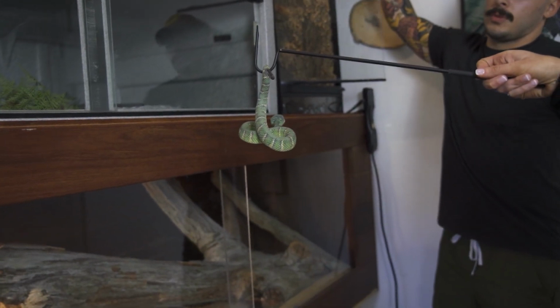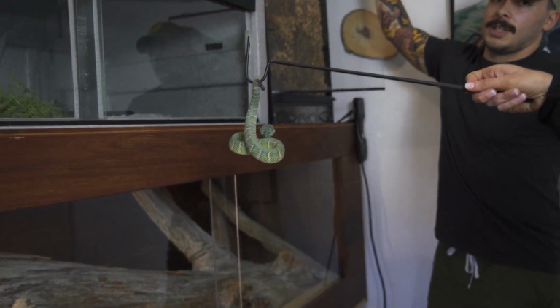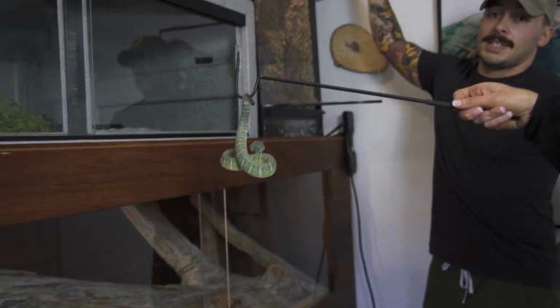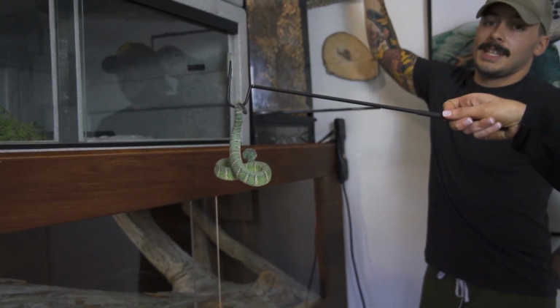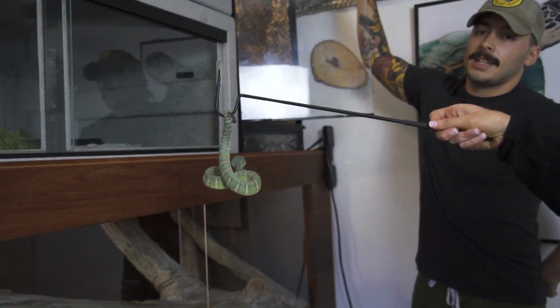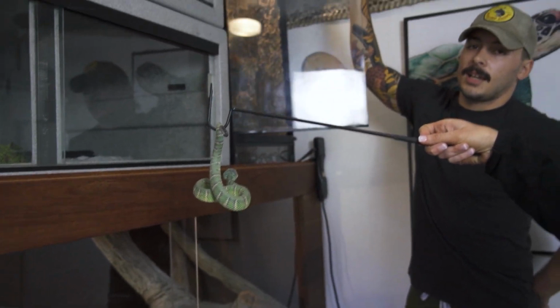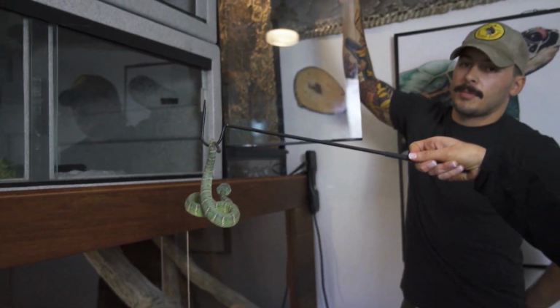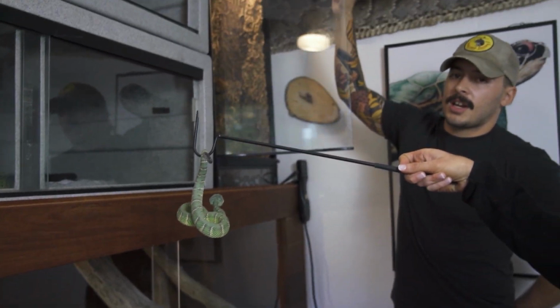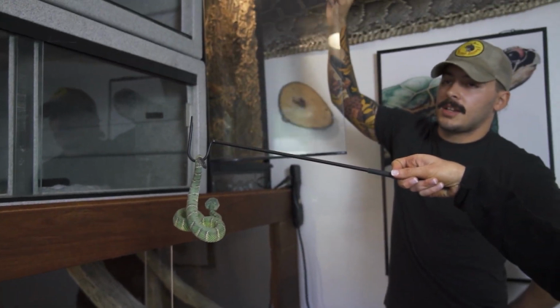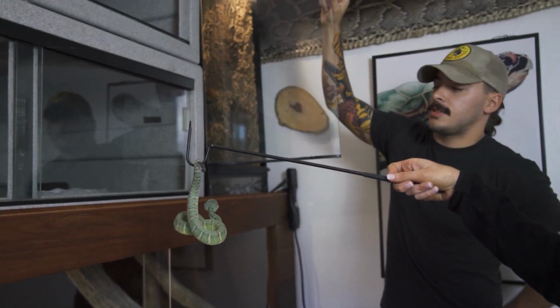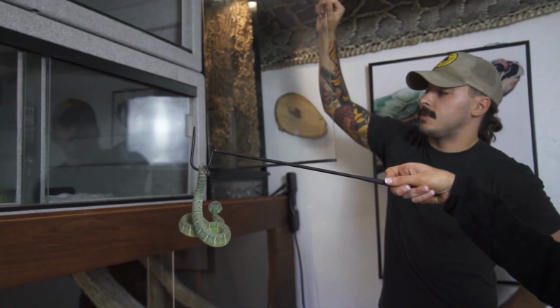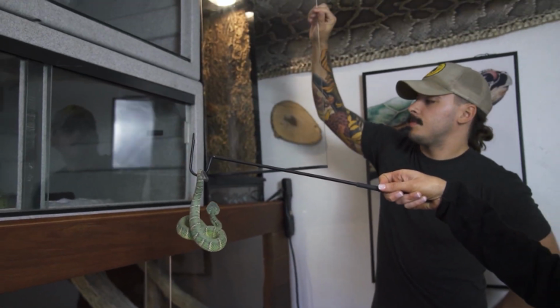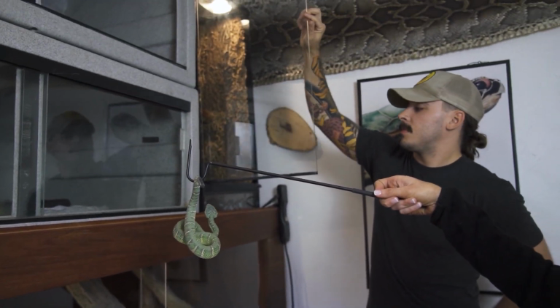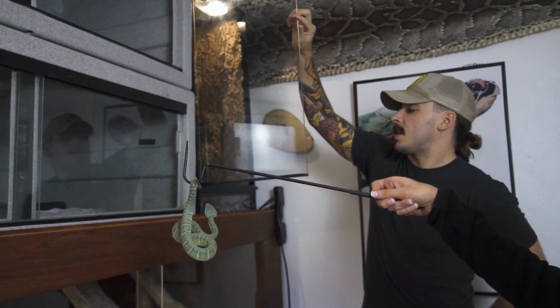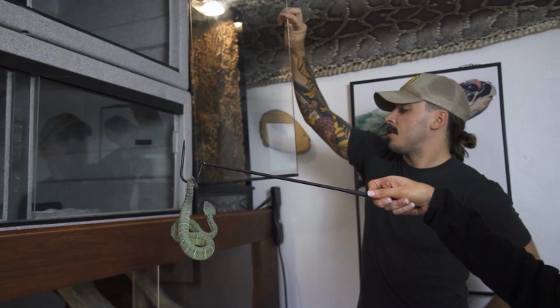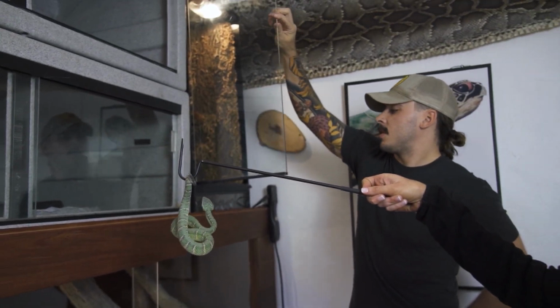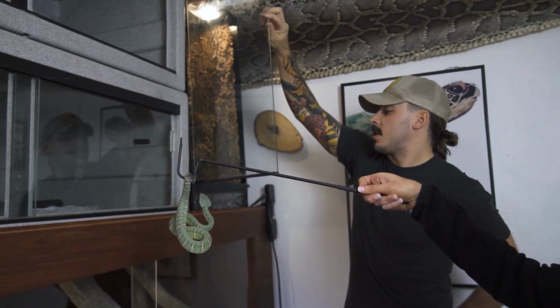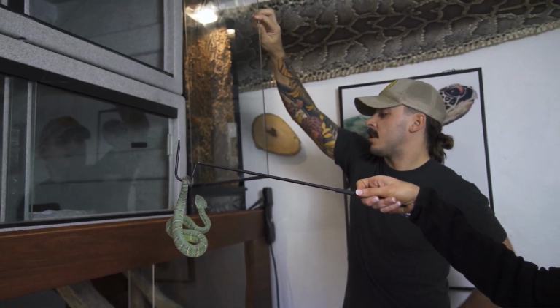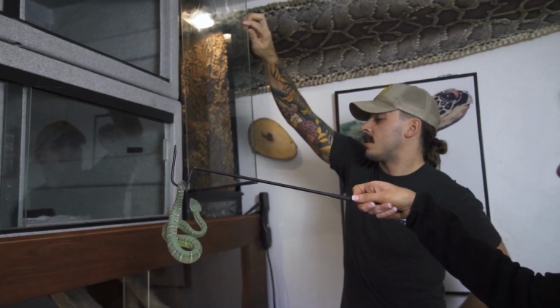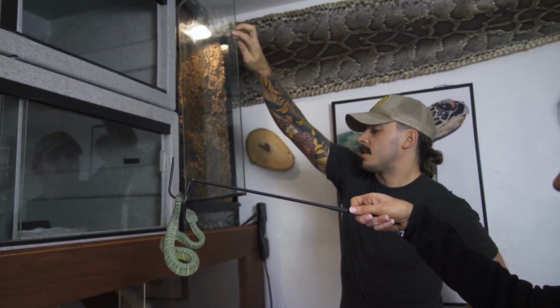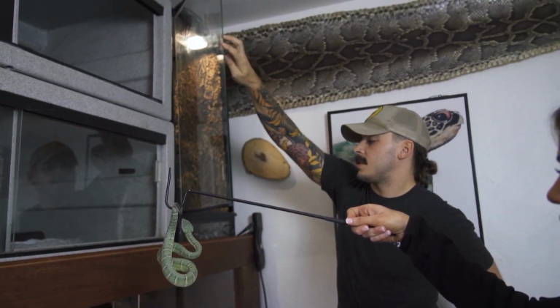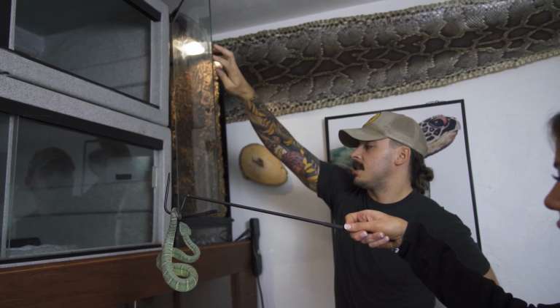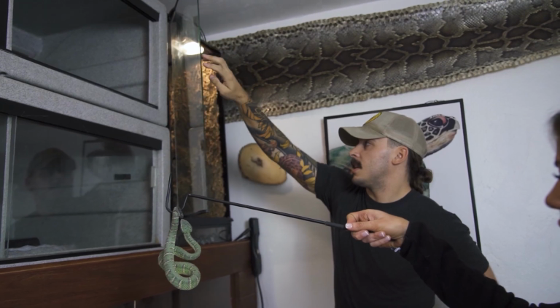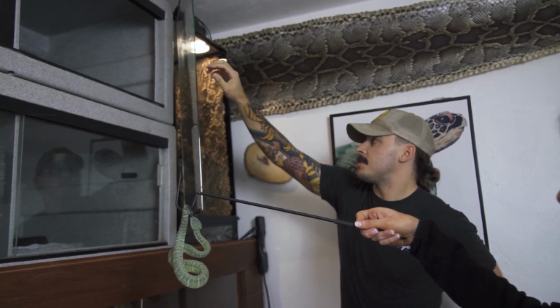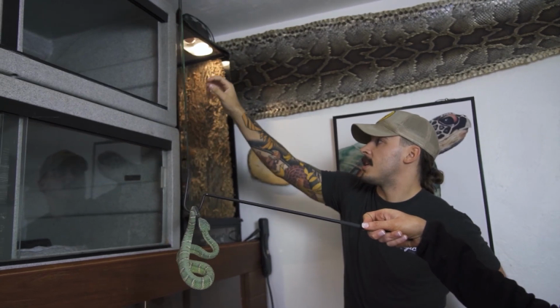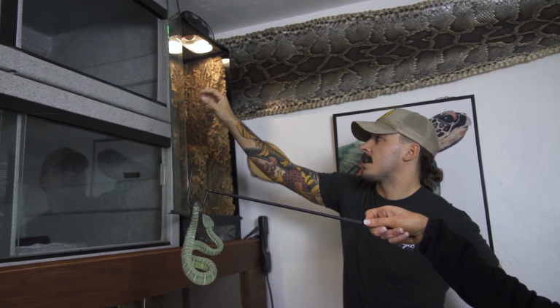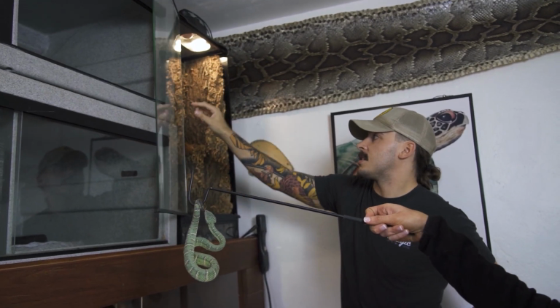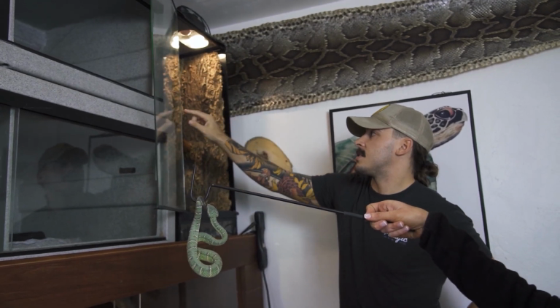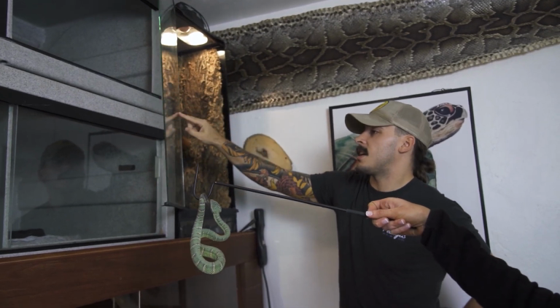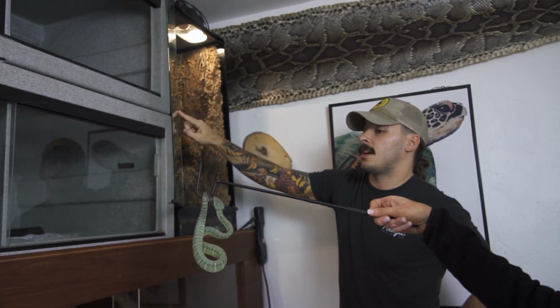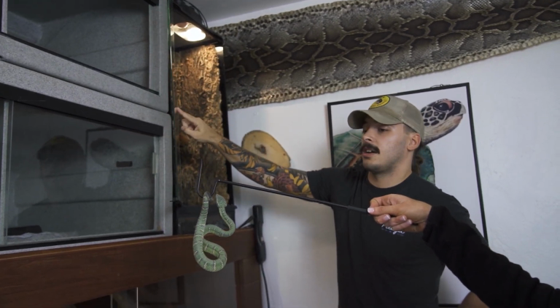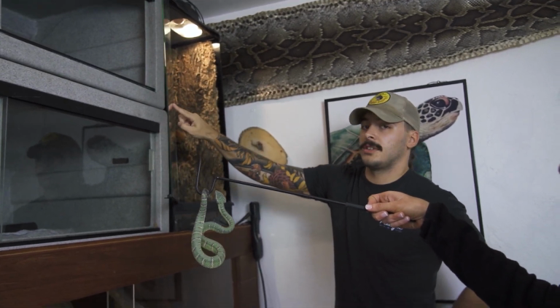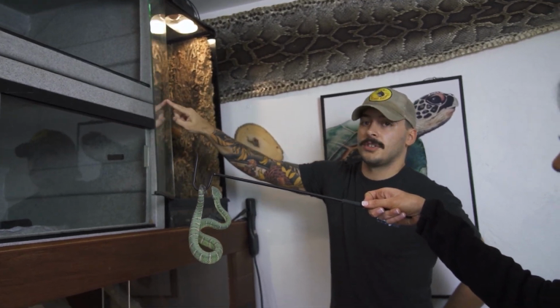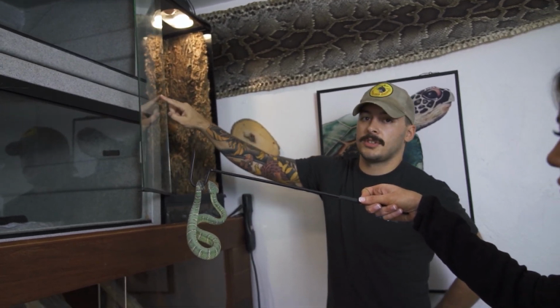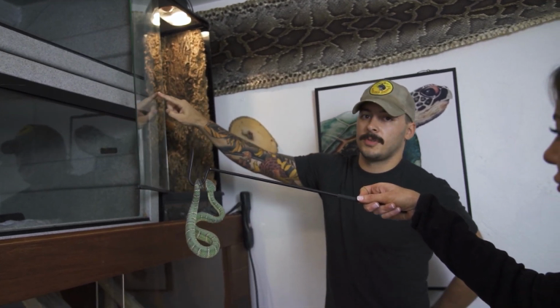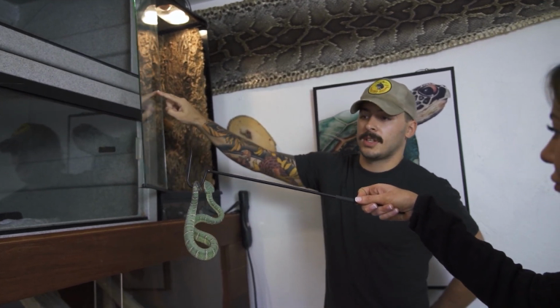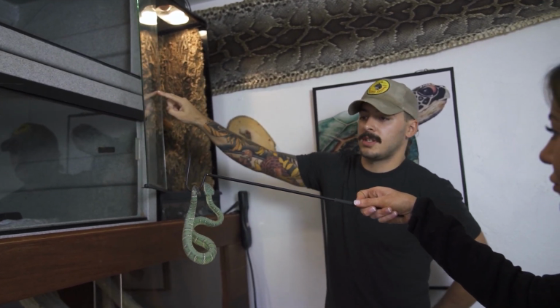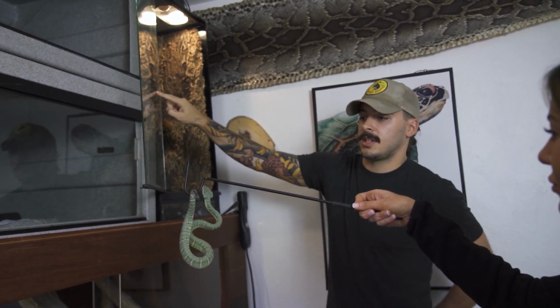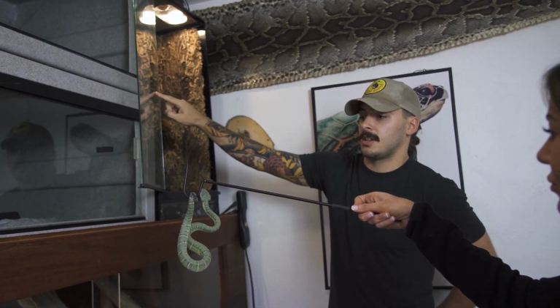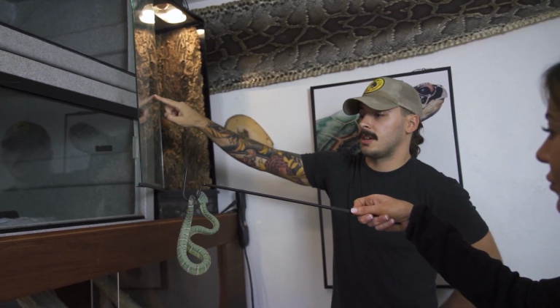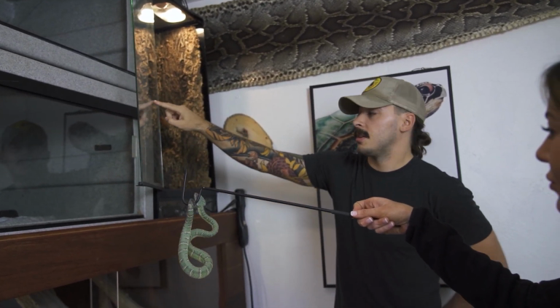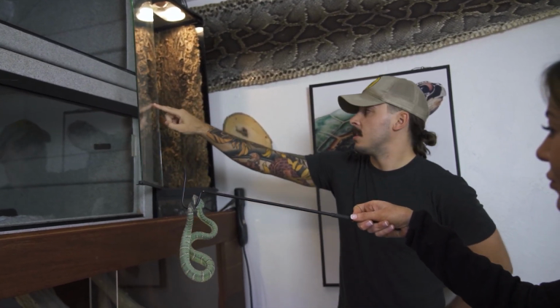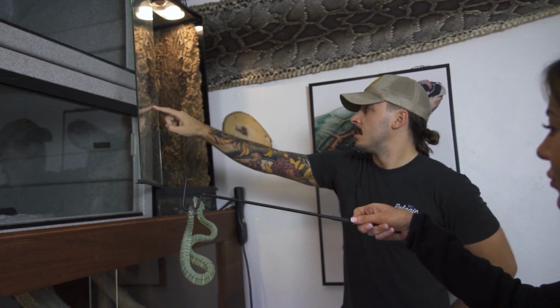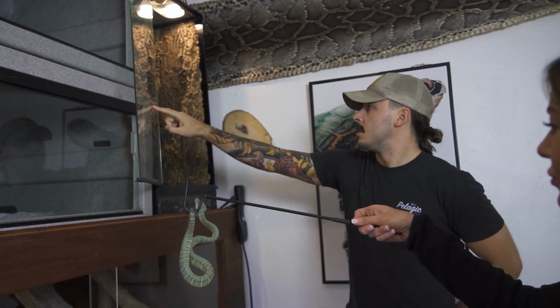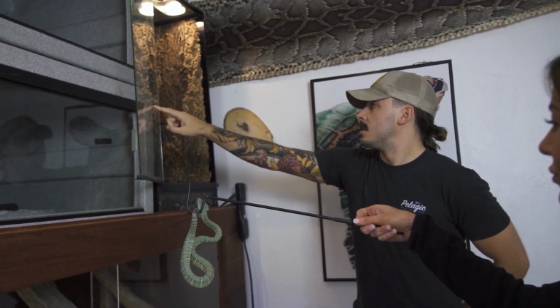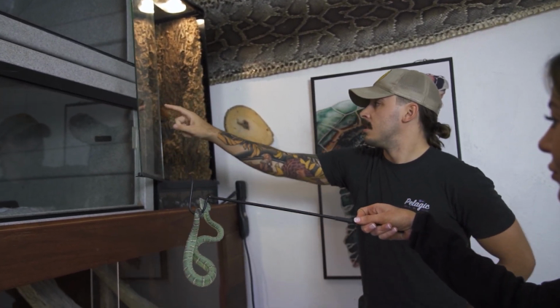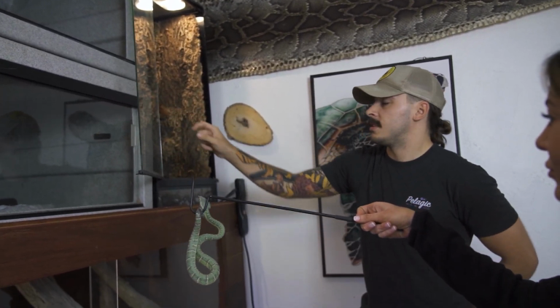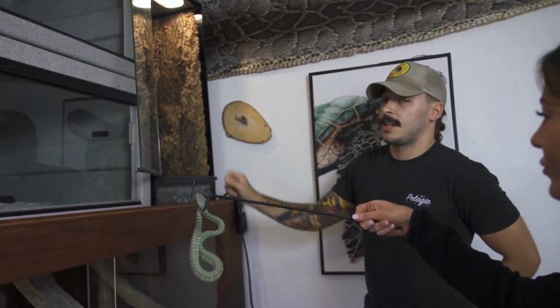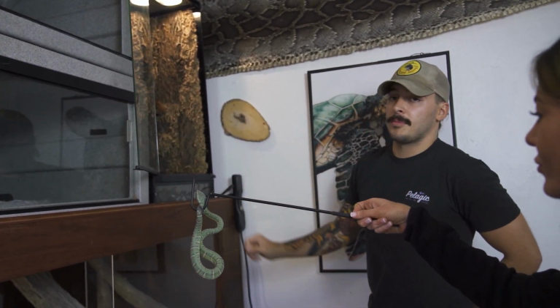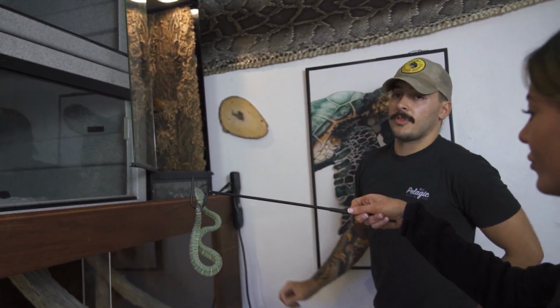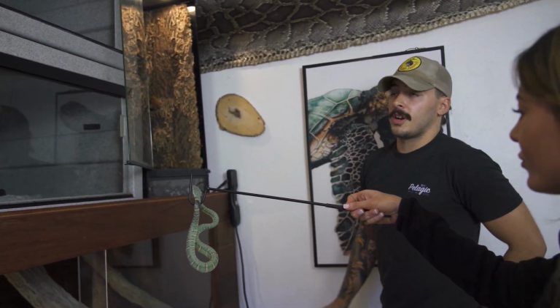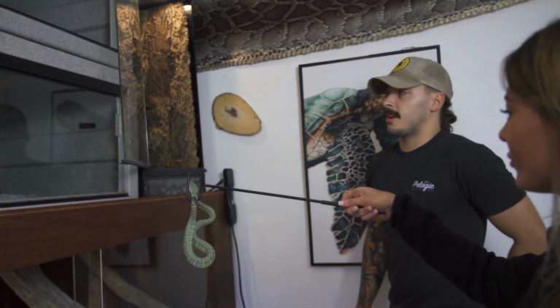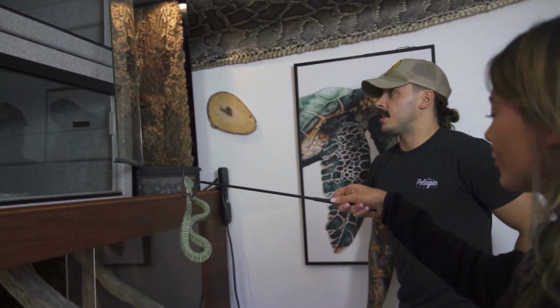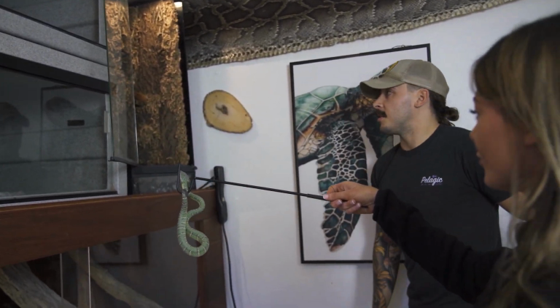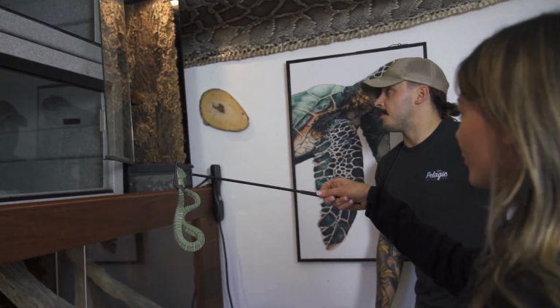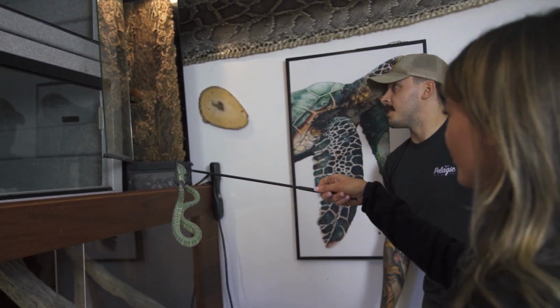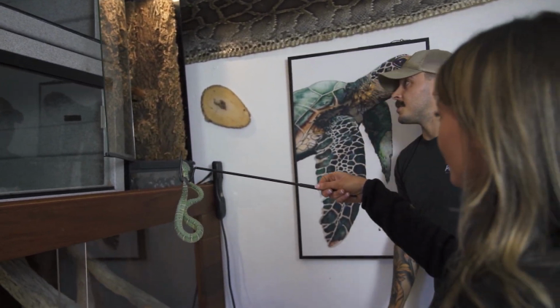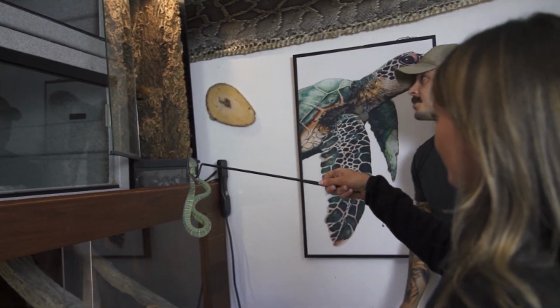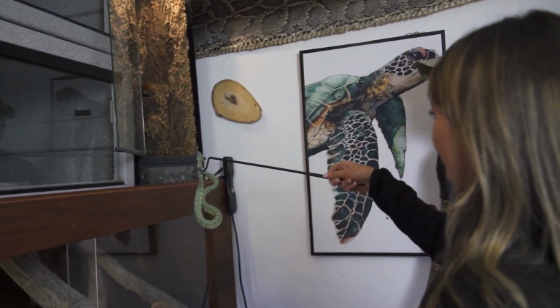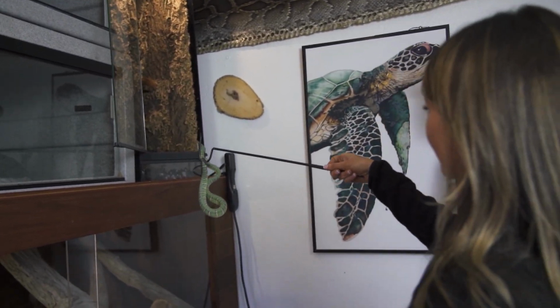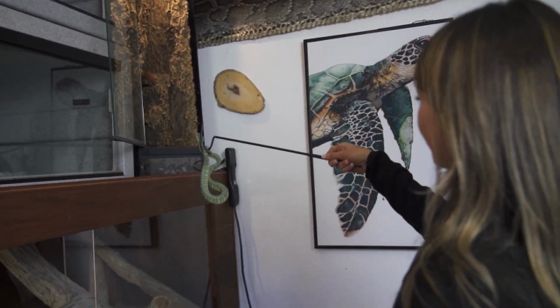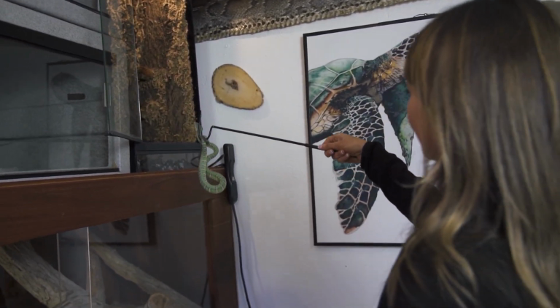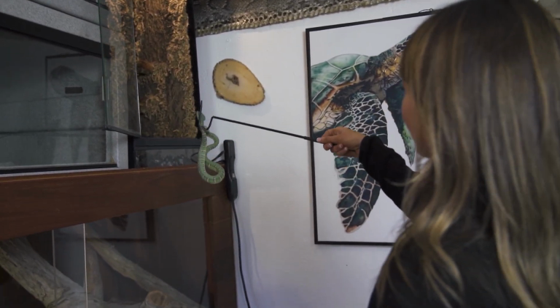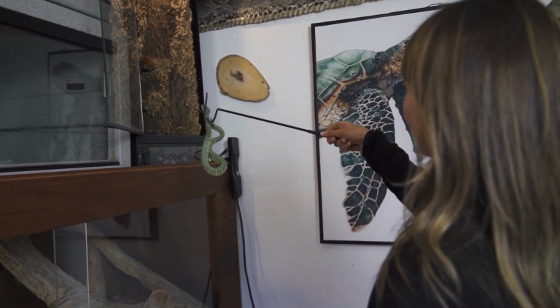And this heat lamp, guys — I don't want to hear it. This heat lamp's not going to stay on; it's just so we can see her. Temporary situation here.